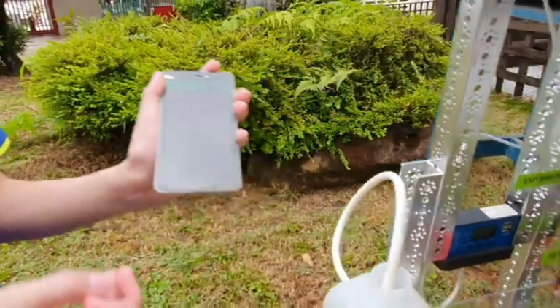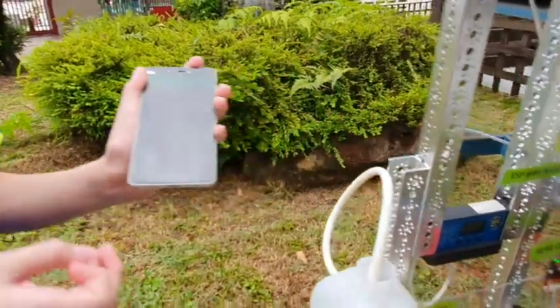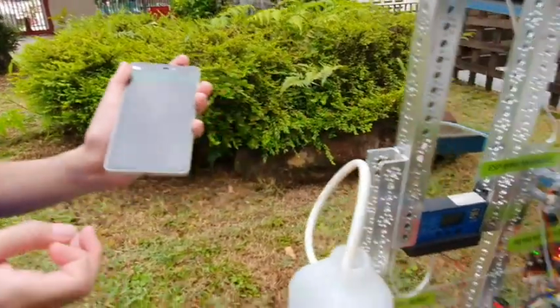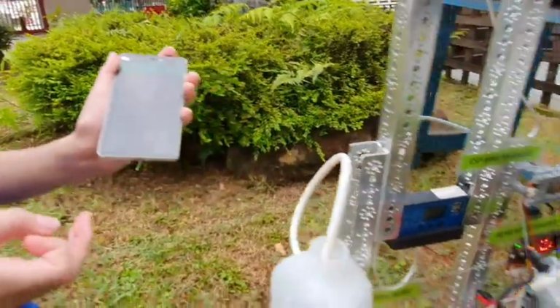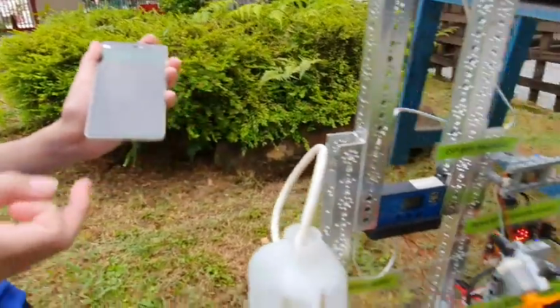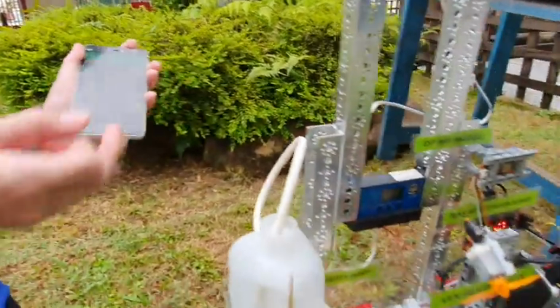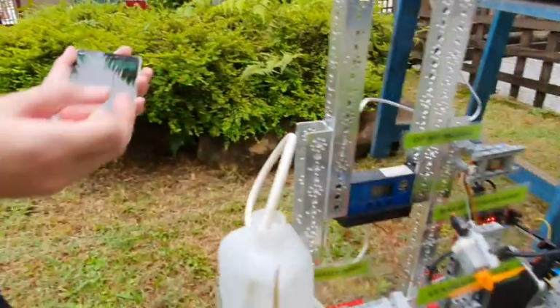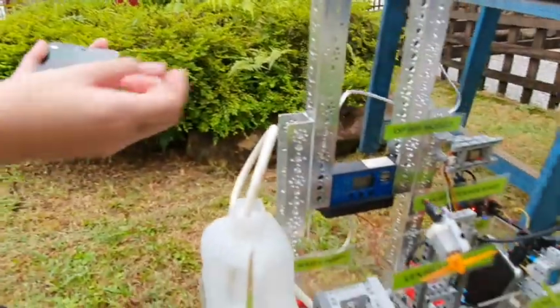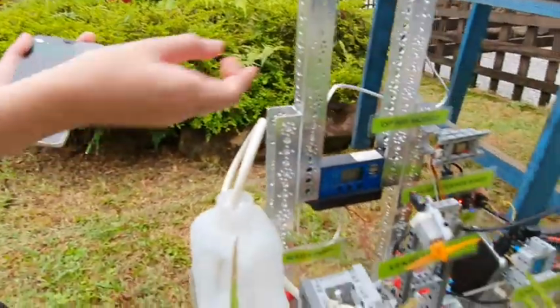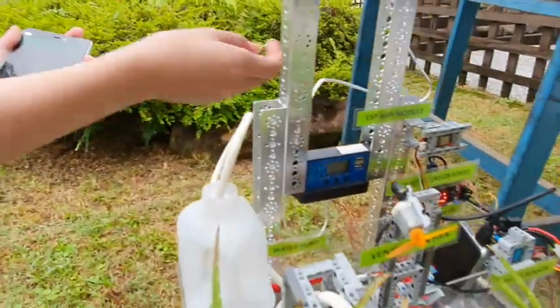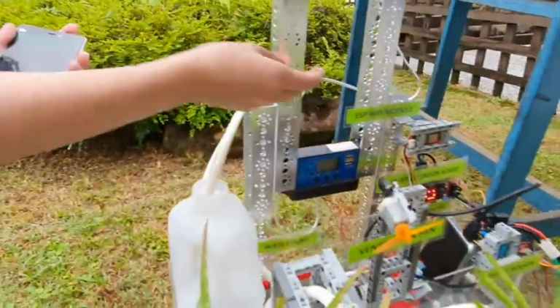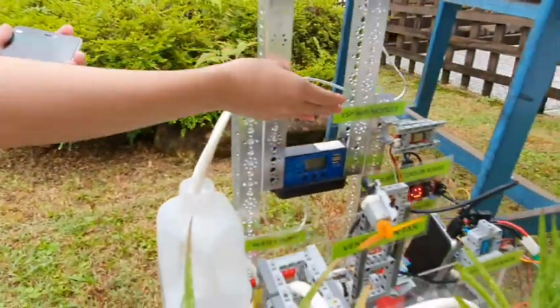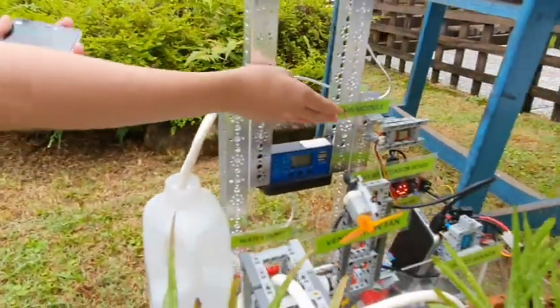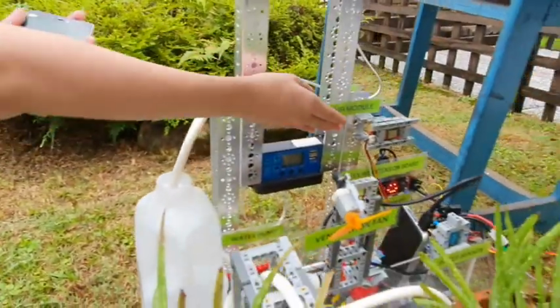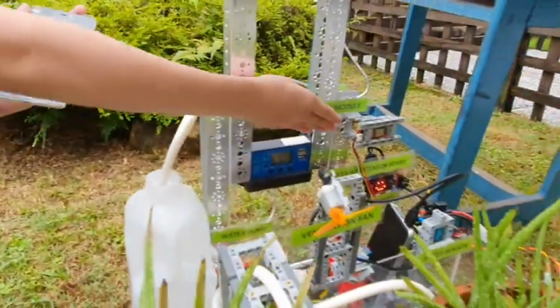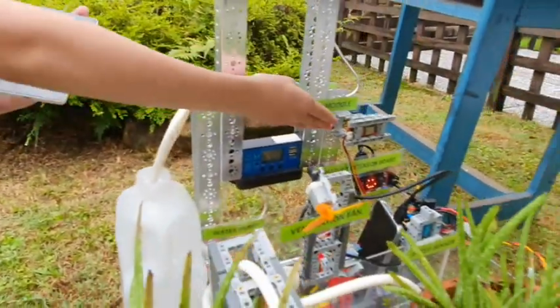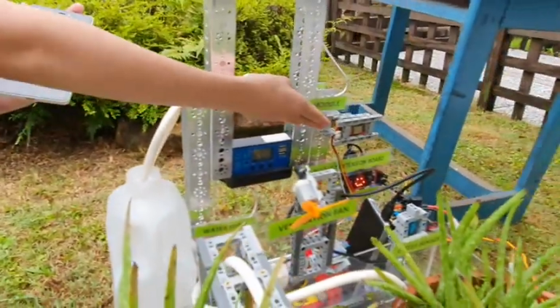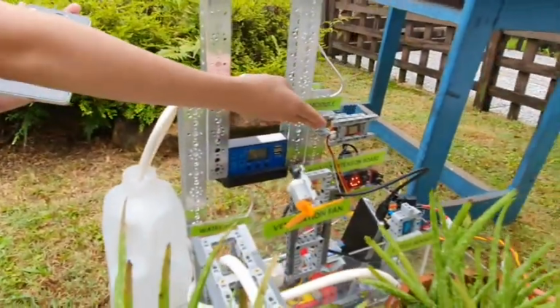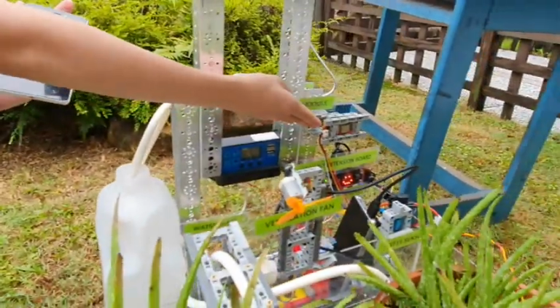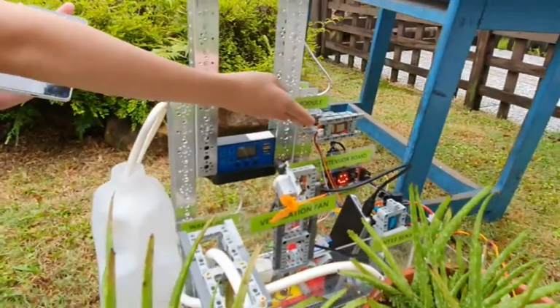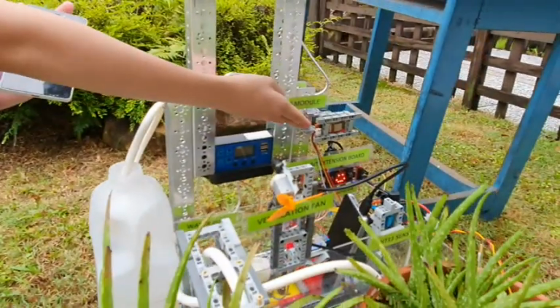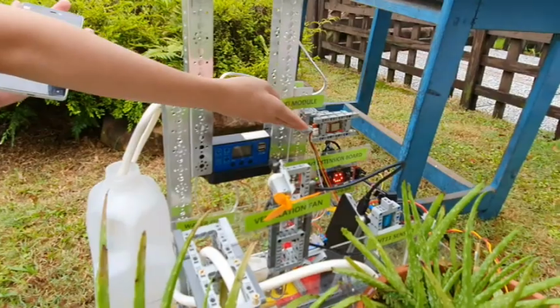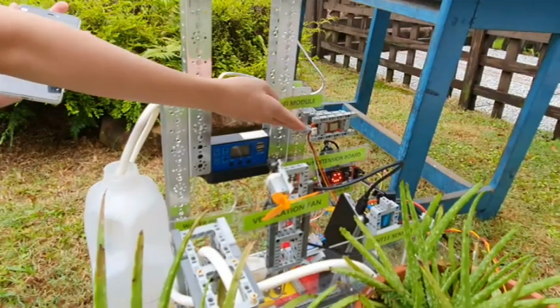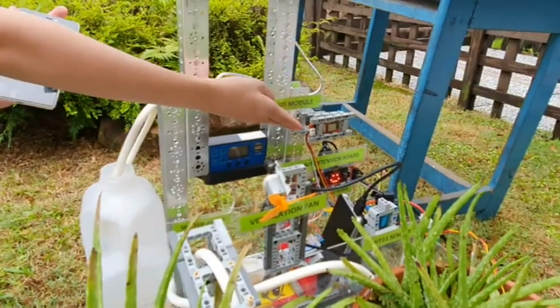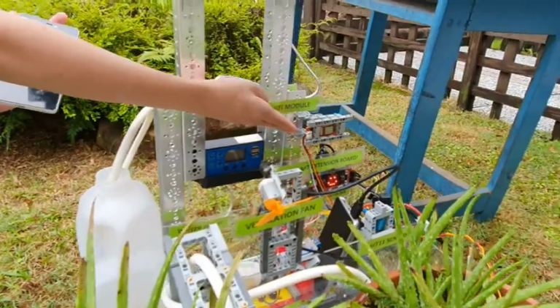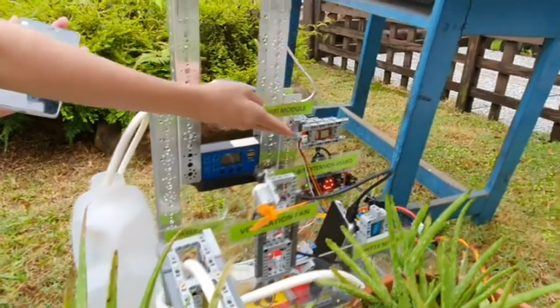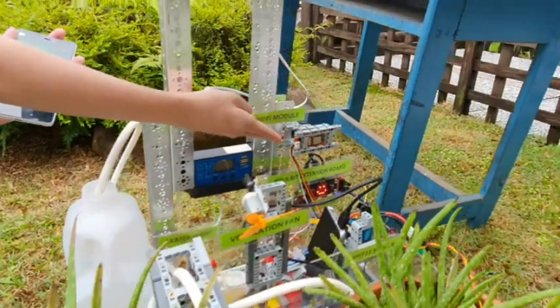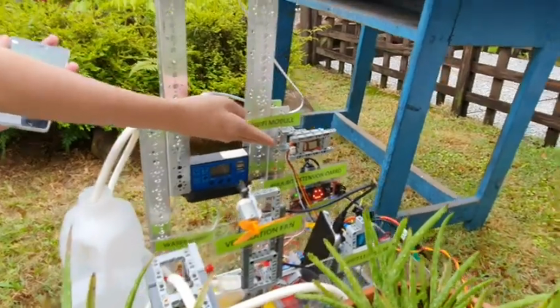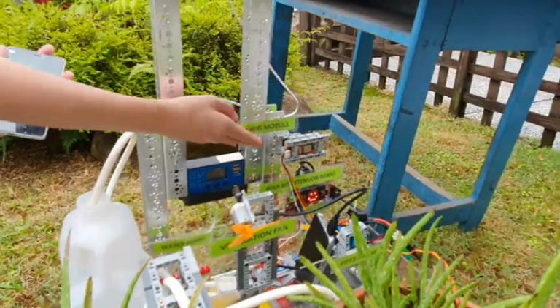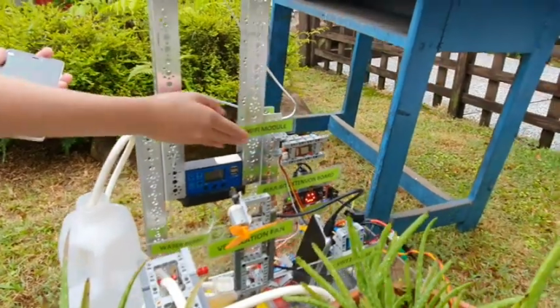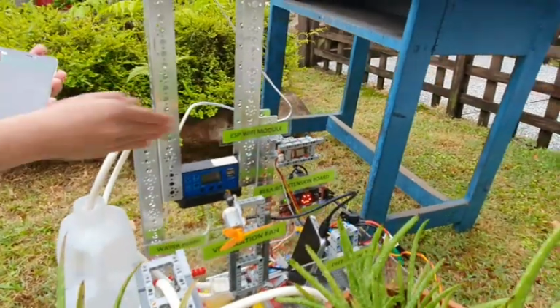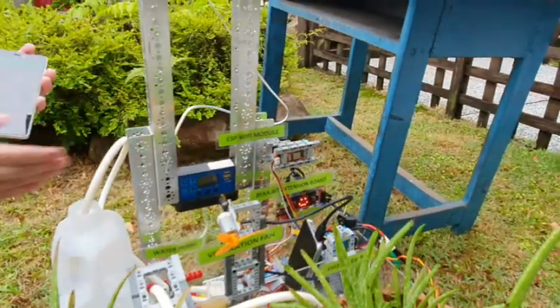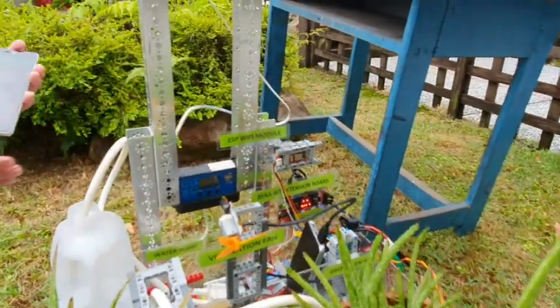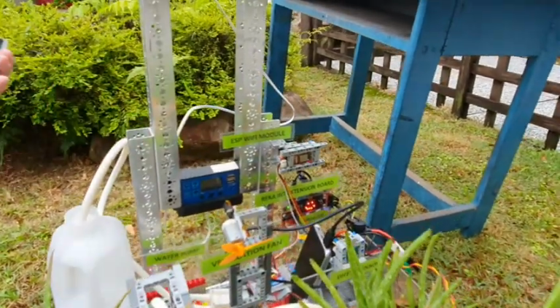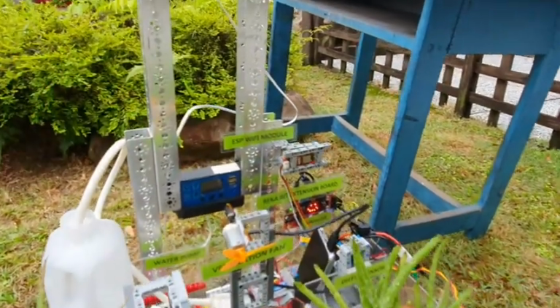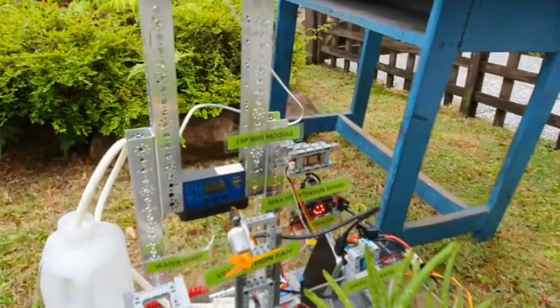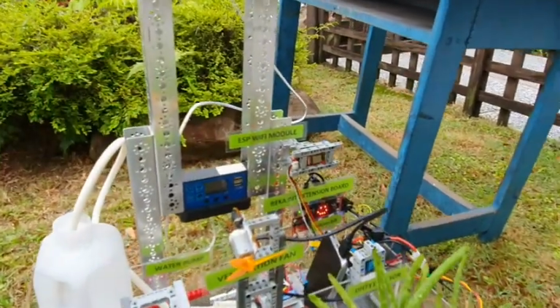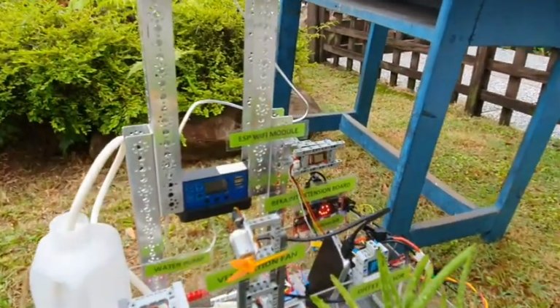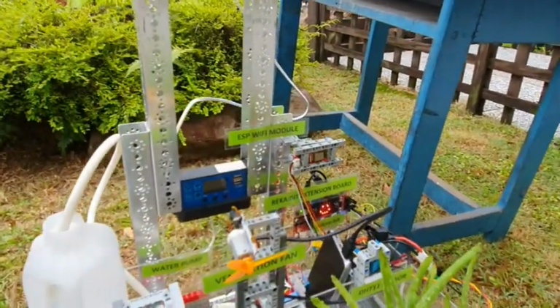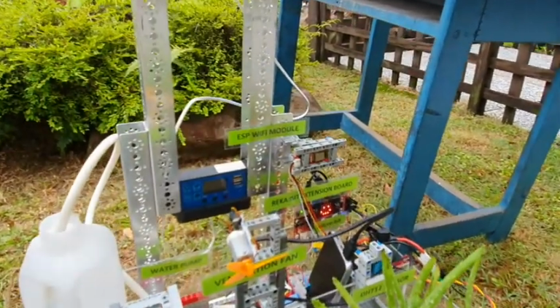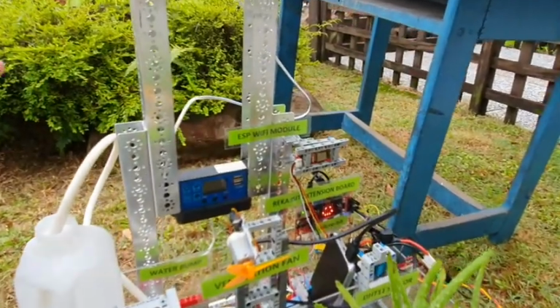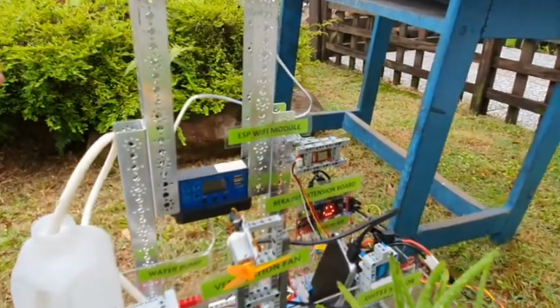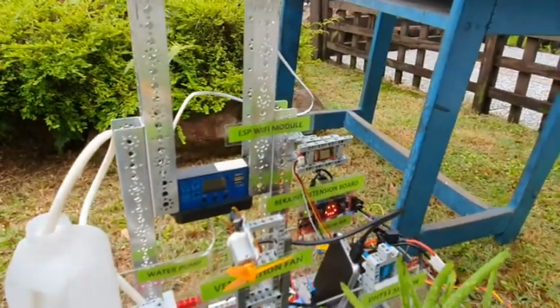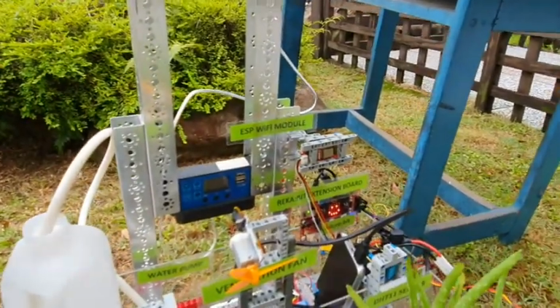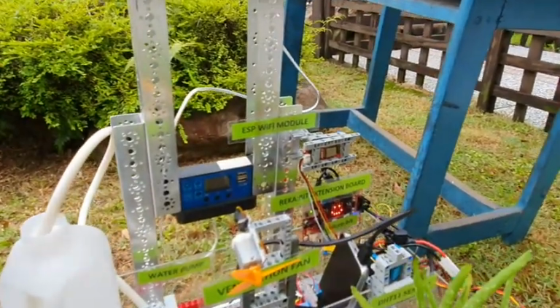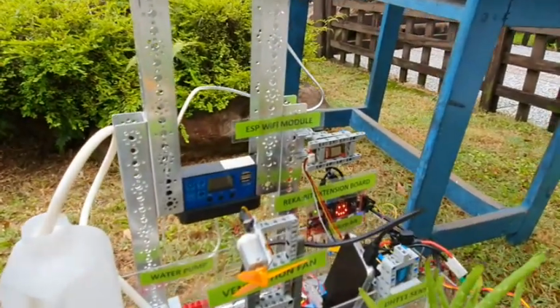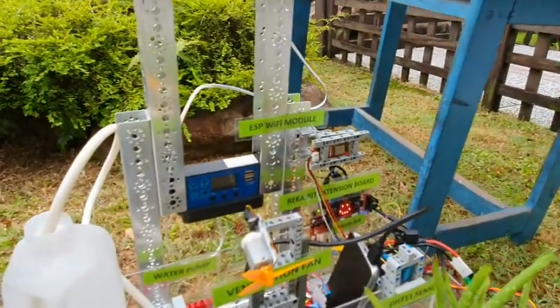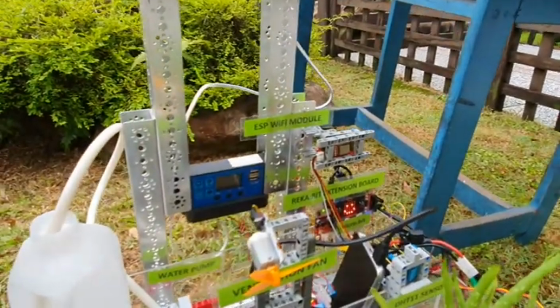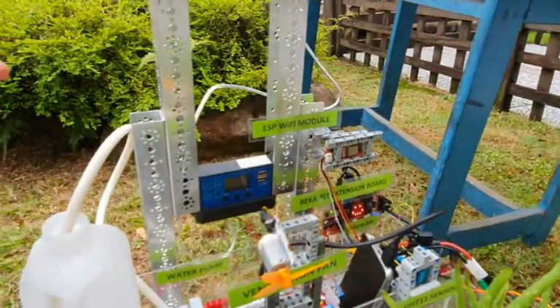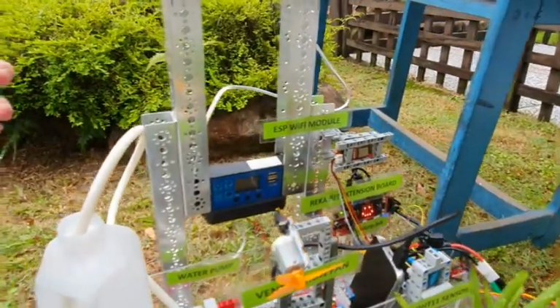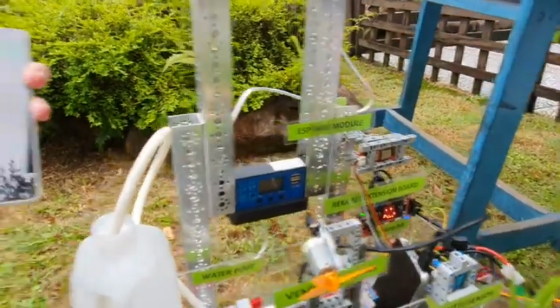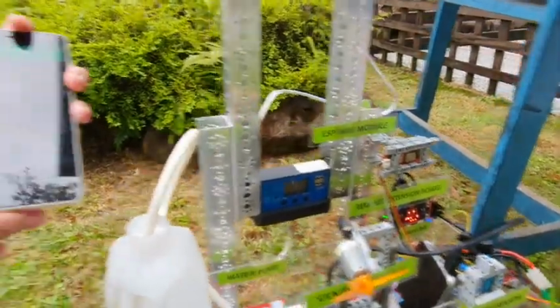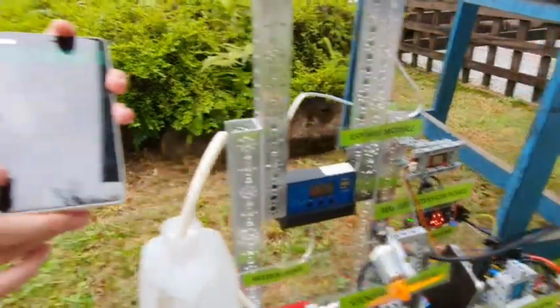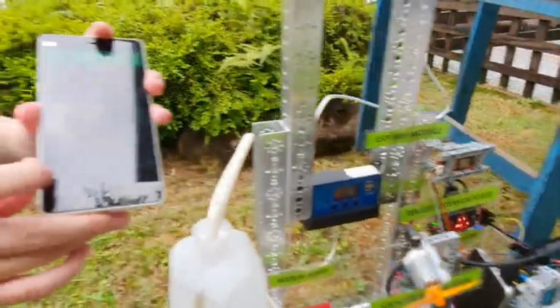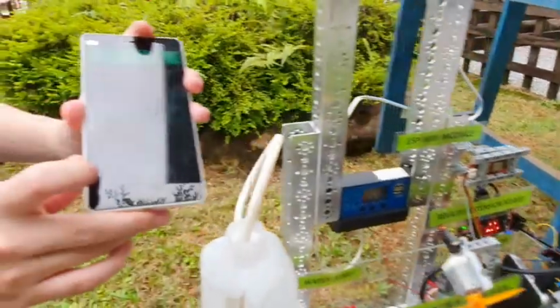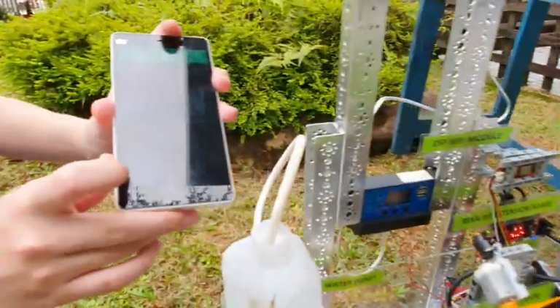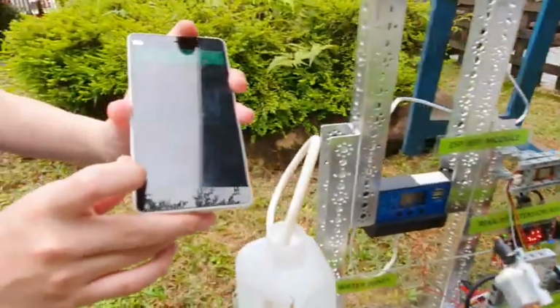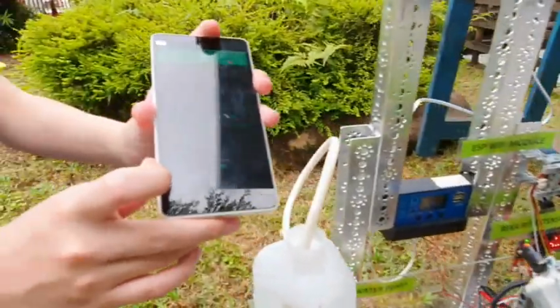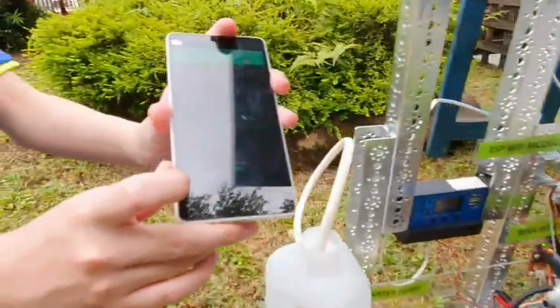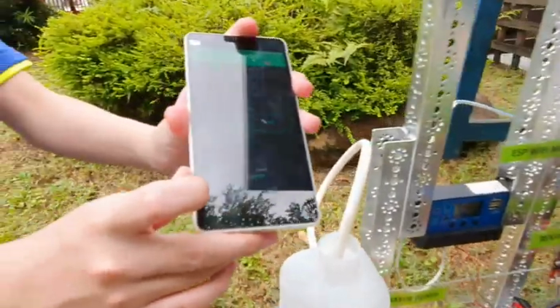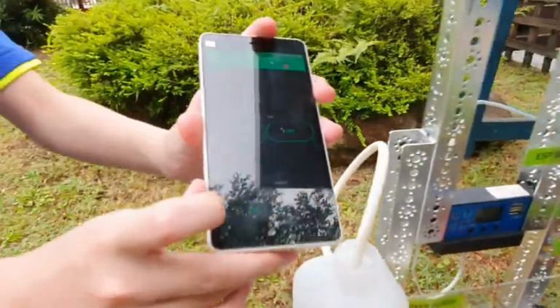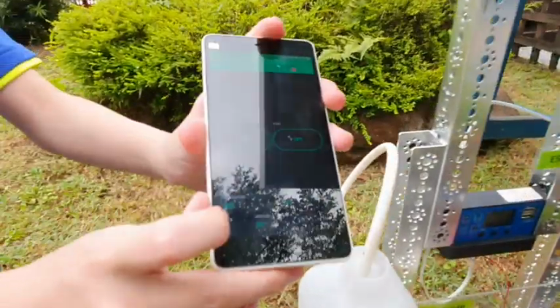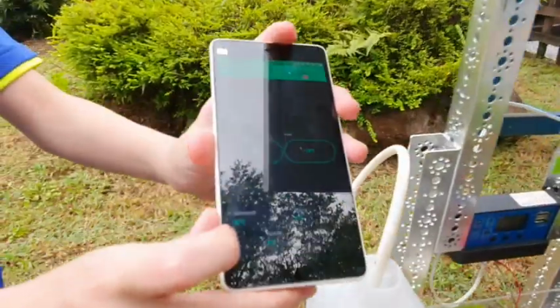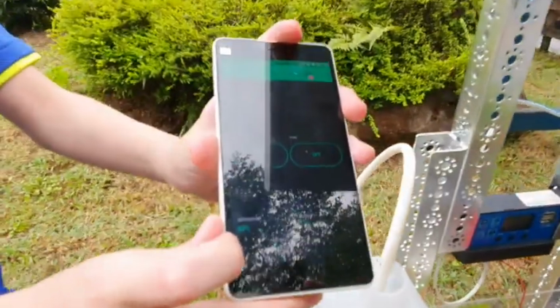And most importantly, the ESP Wi-Fi module. It collects and sends data to our mobile app to make monitoring easier.